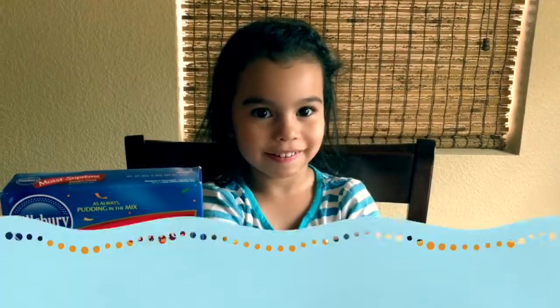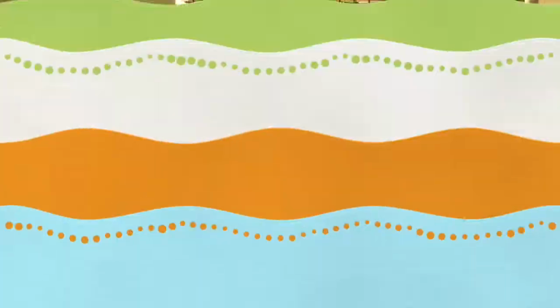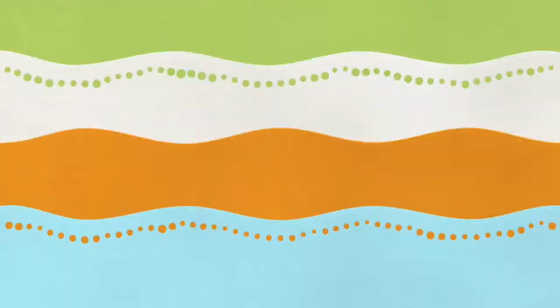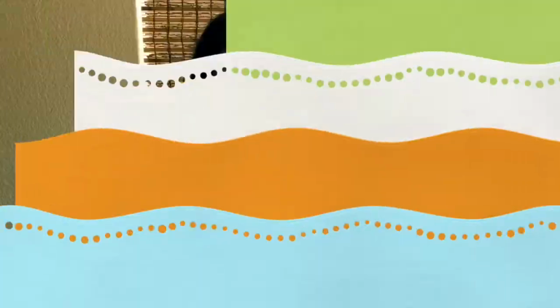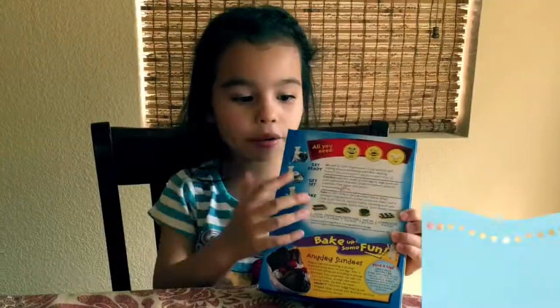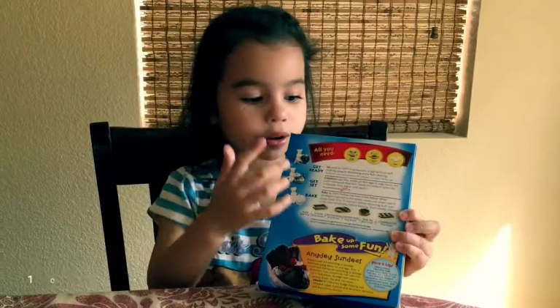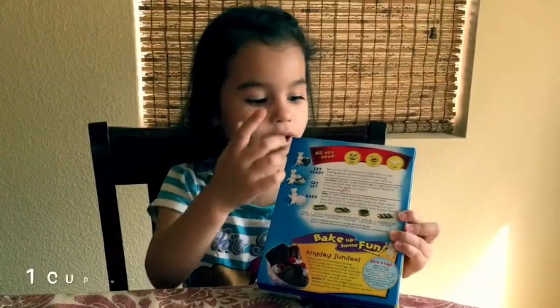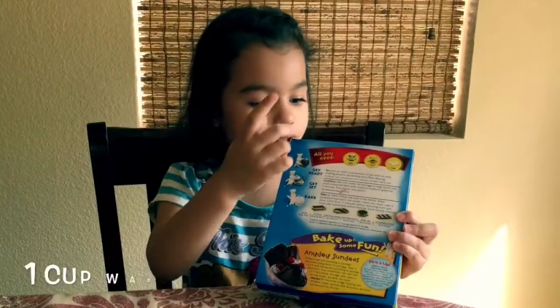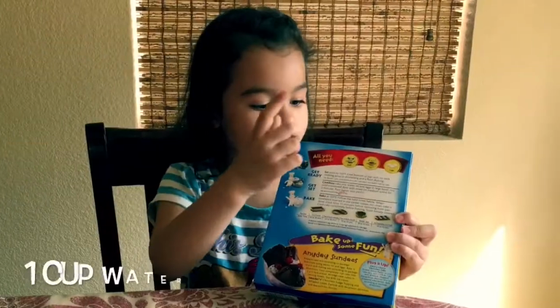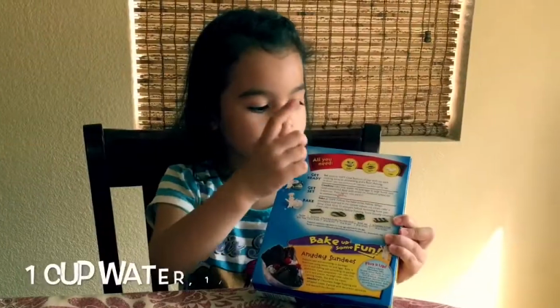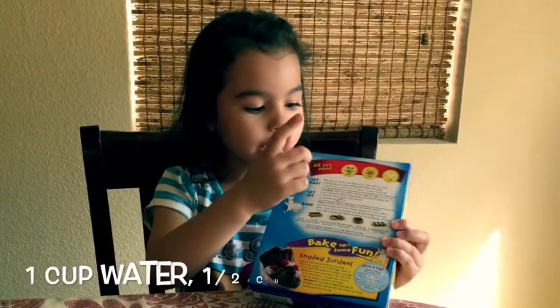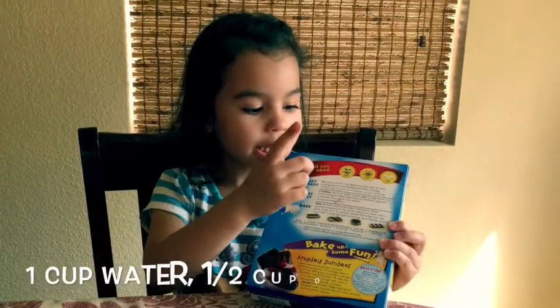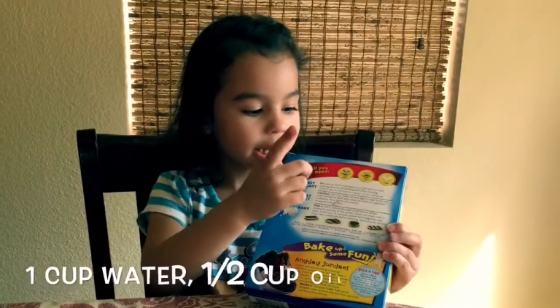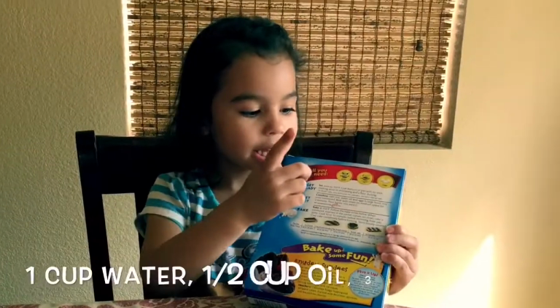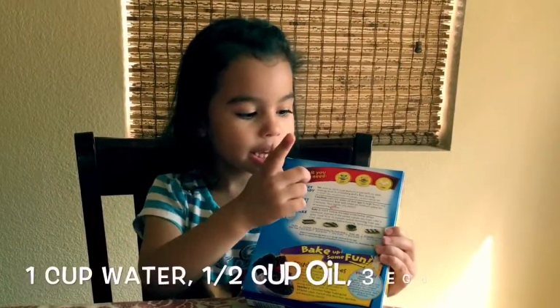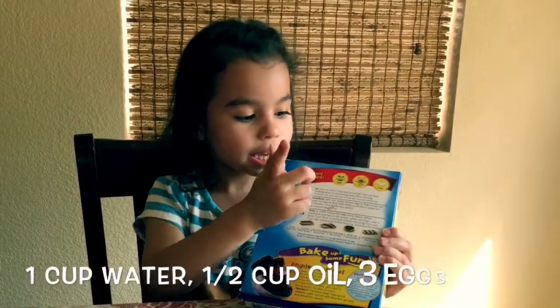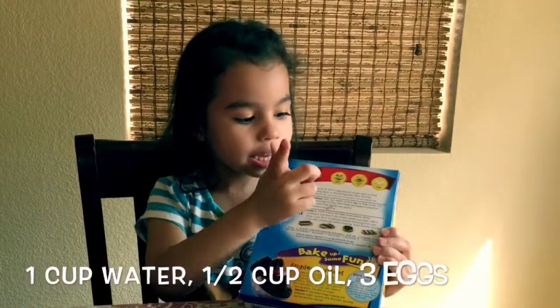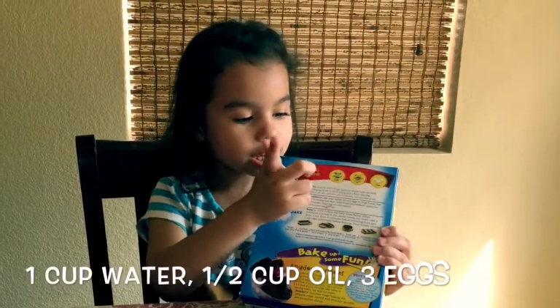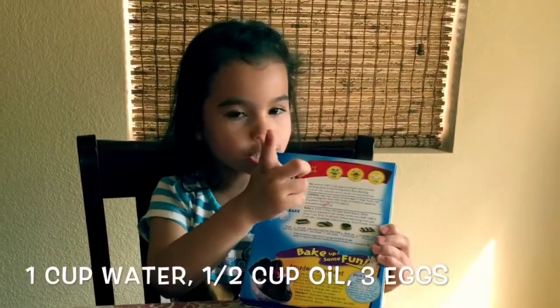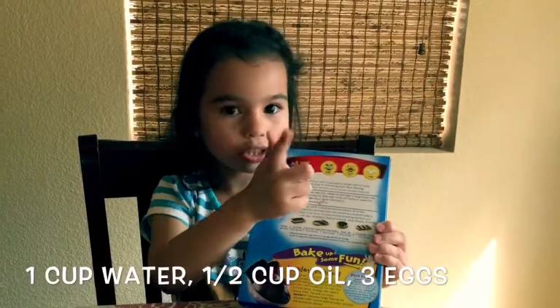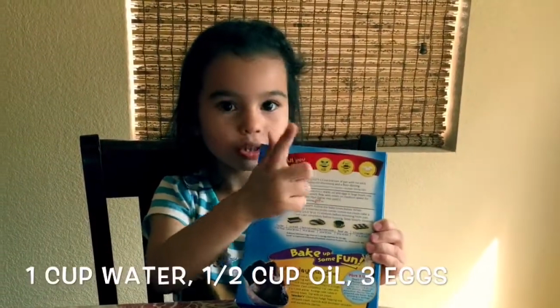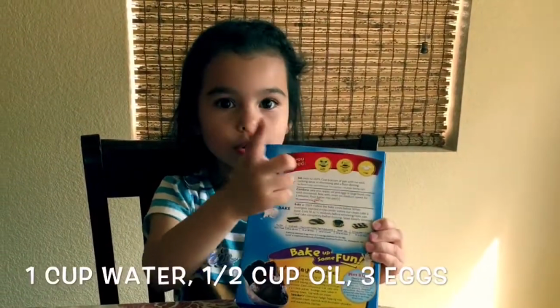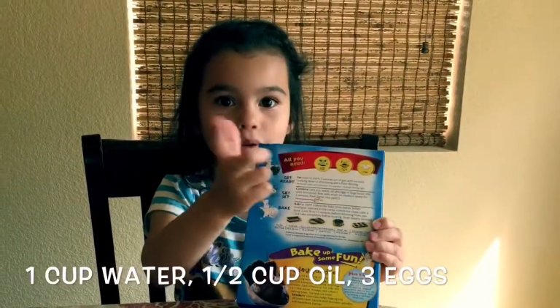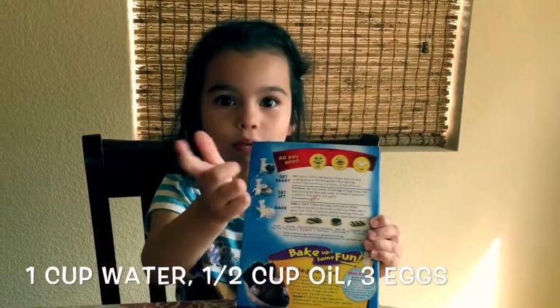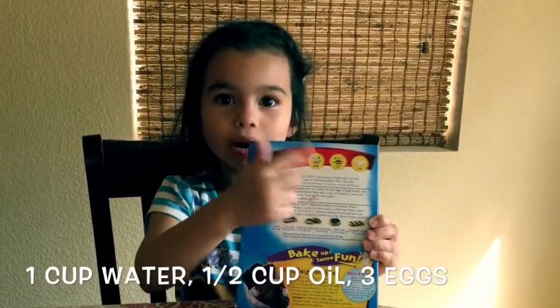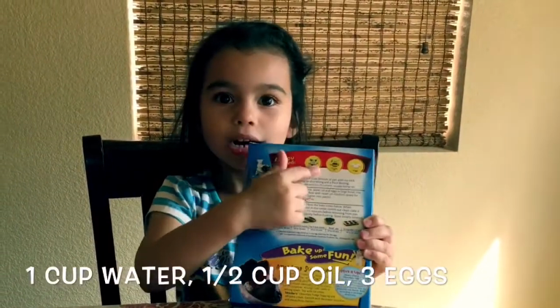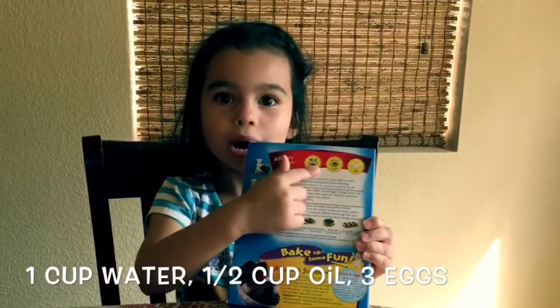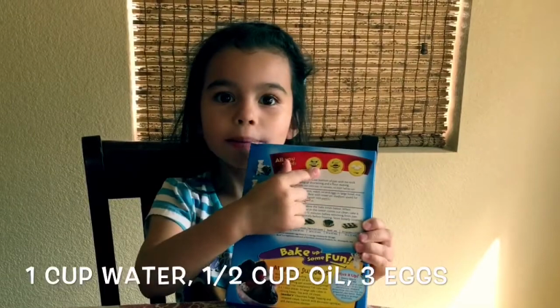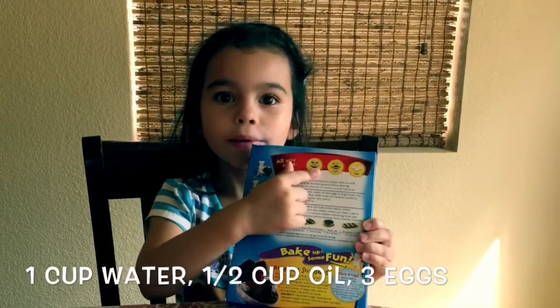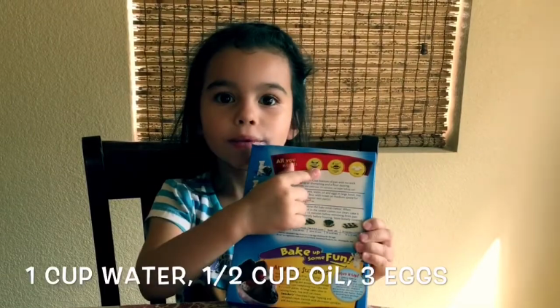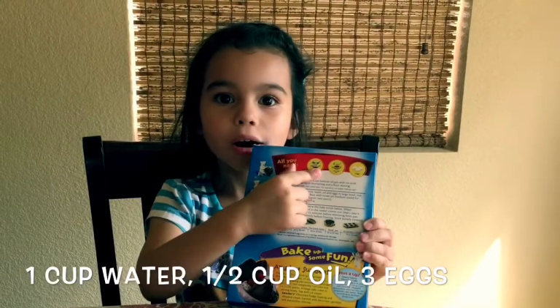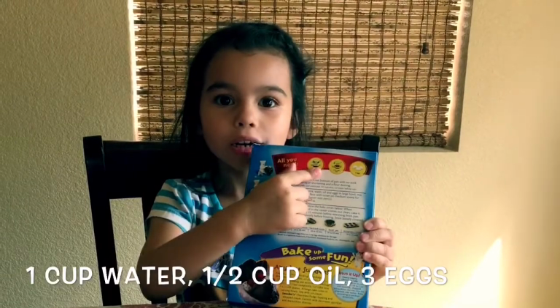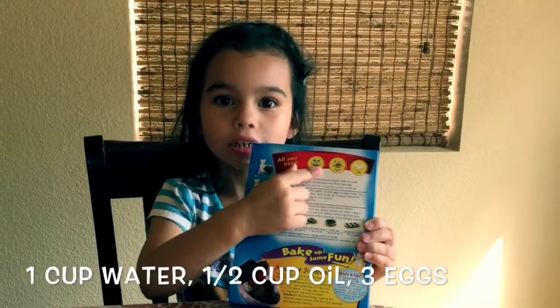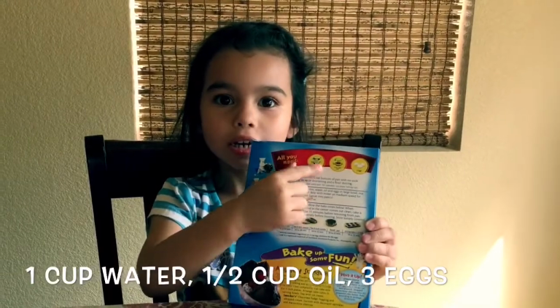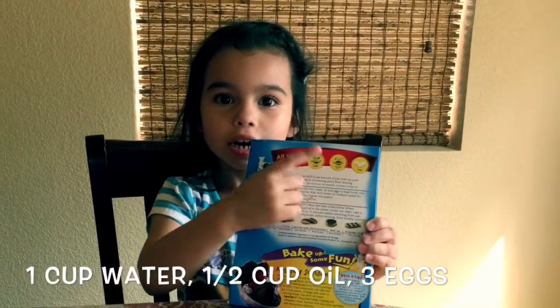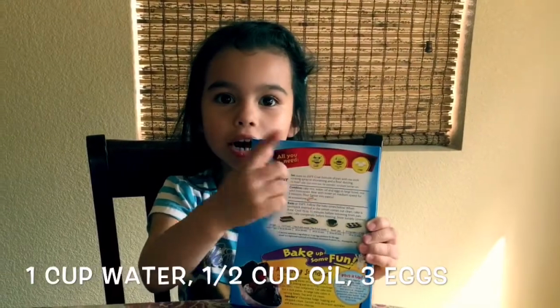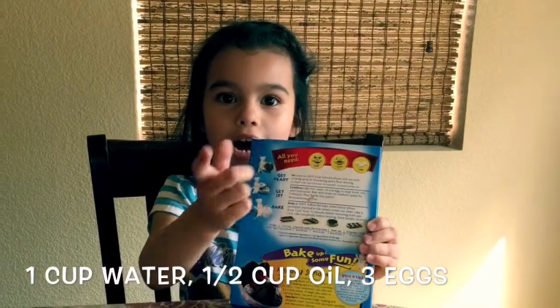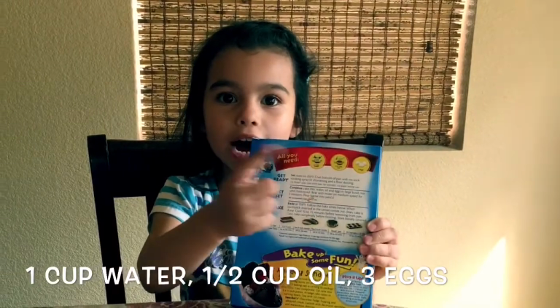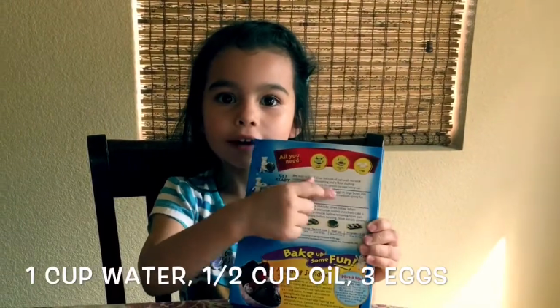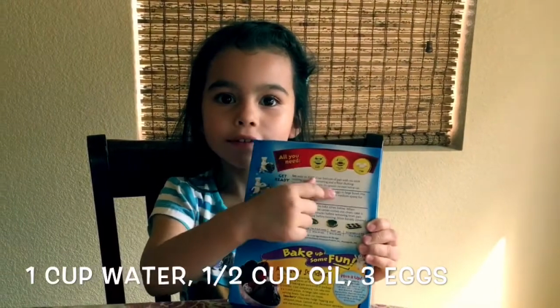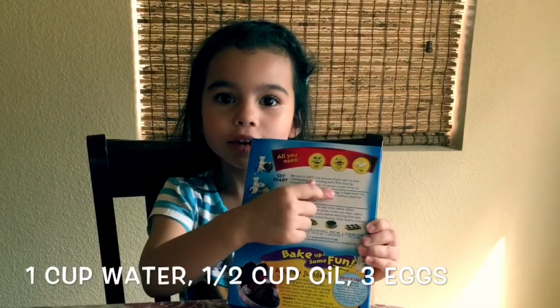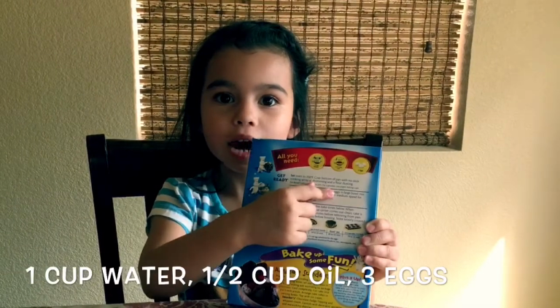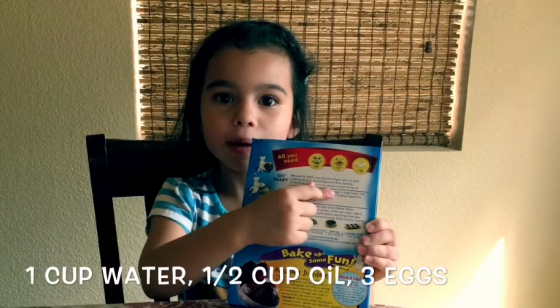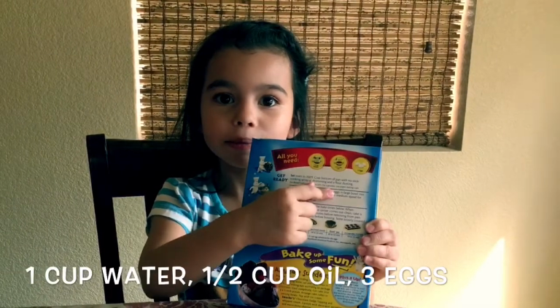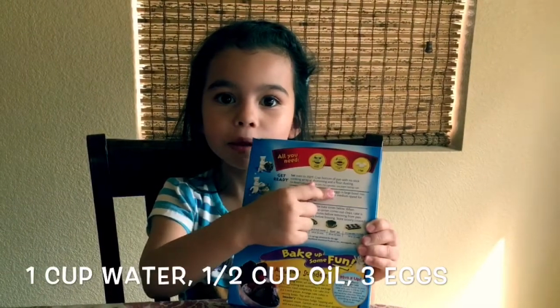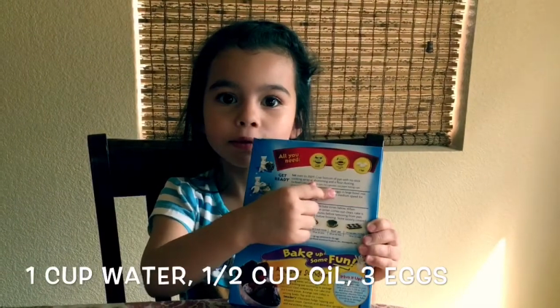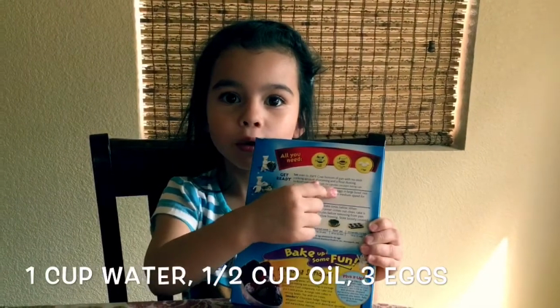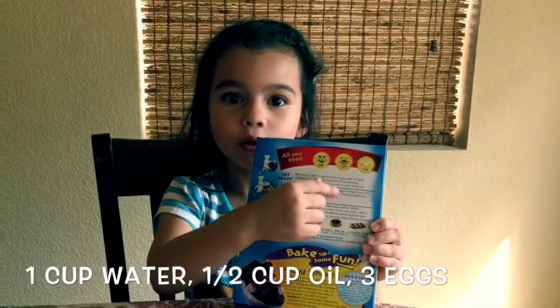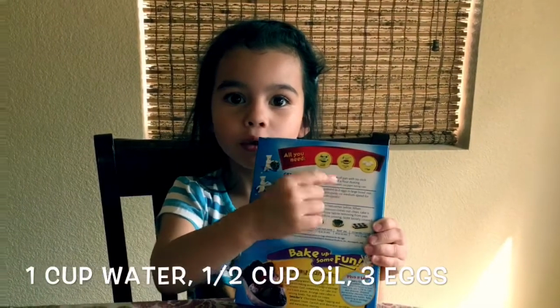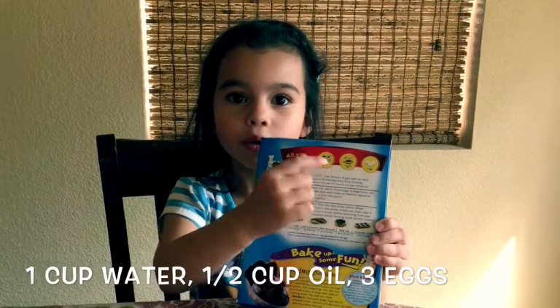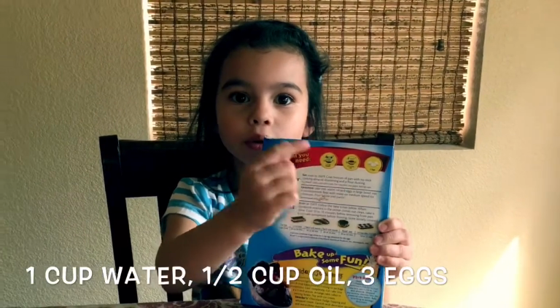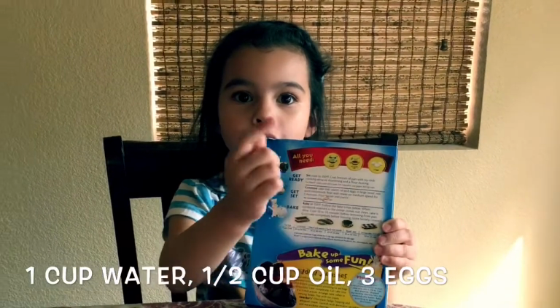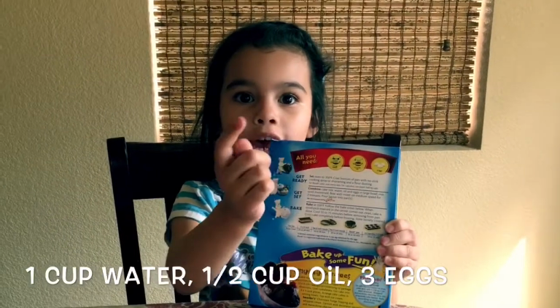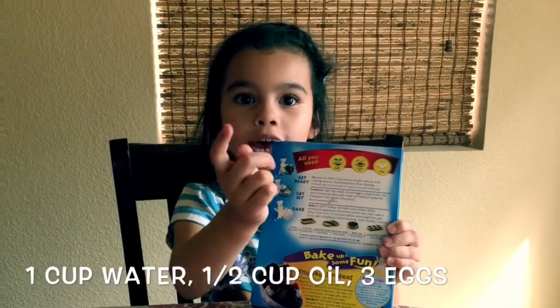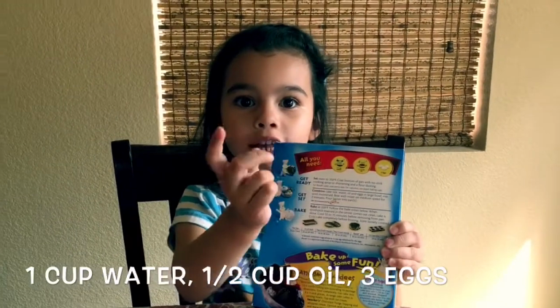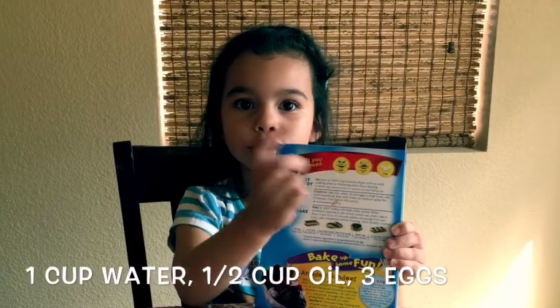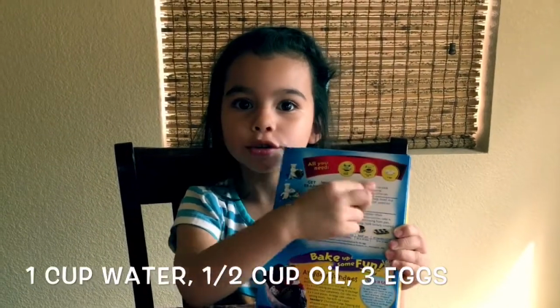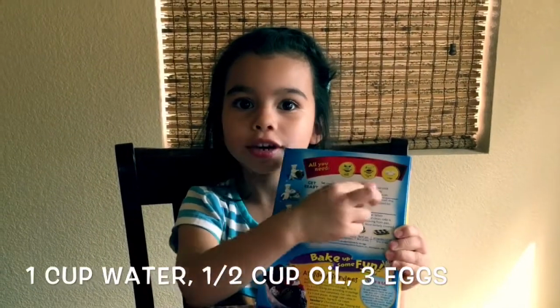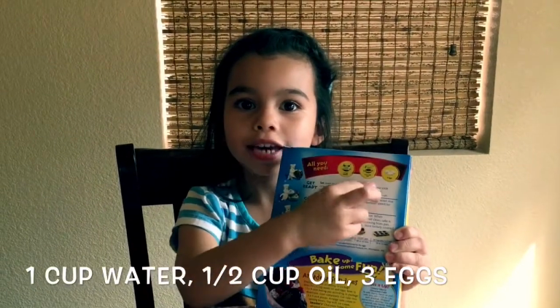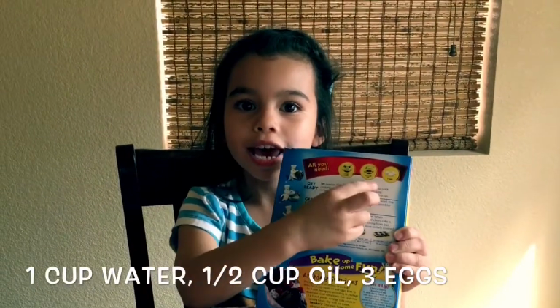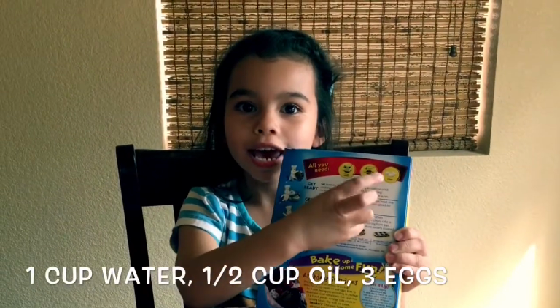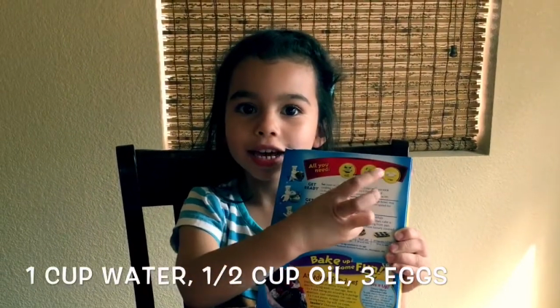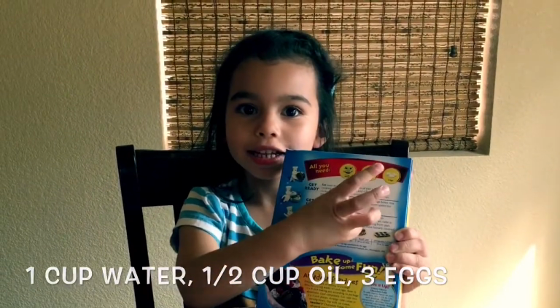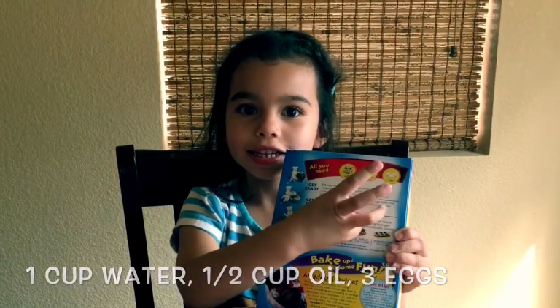All we're going to need is one cup of water, half a cup of oil, and three eggs.